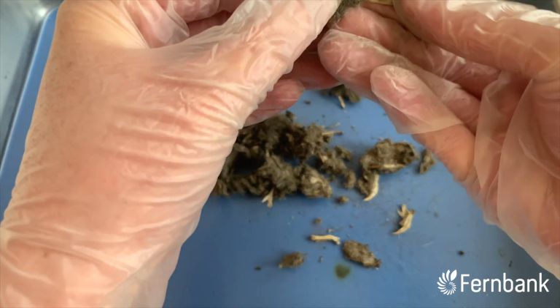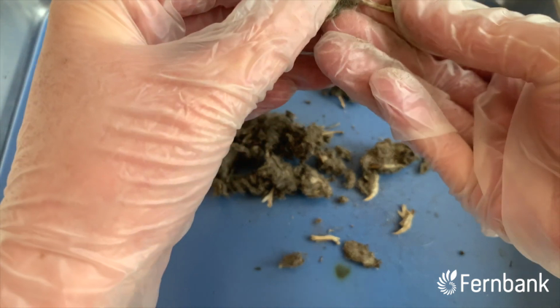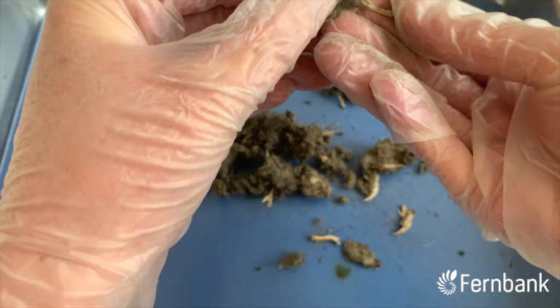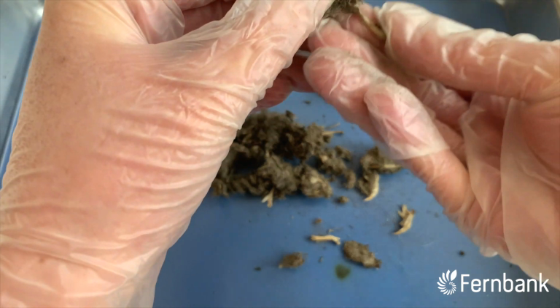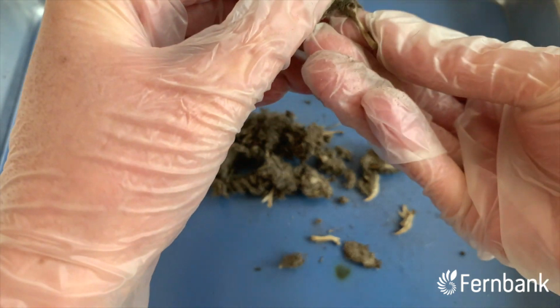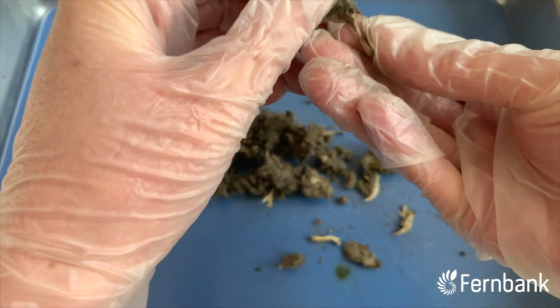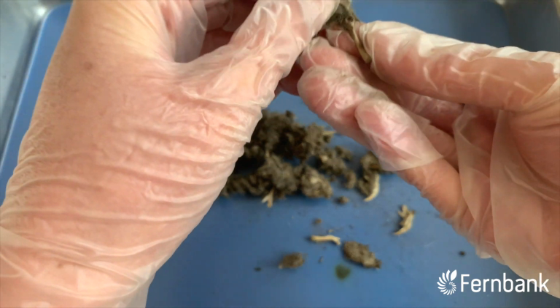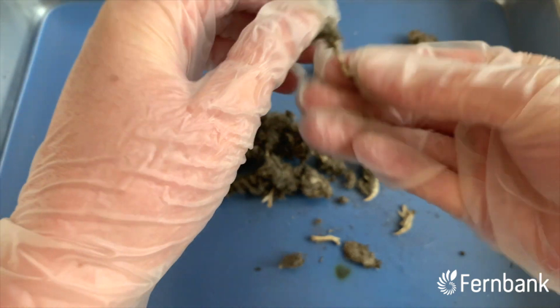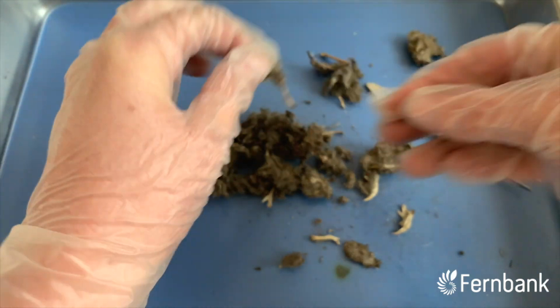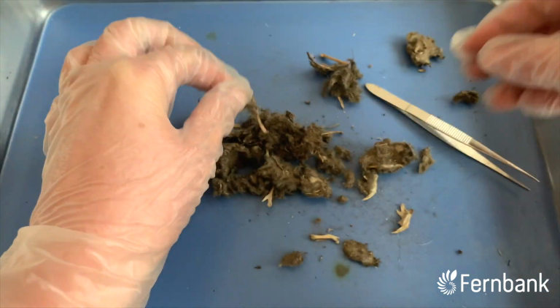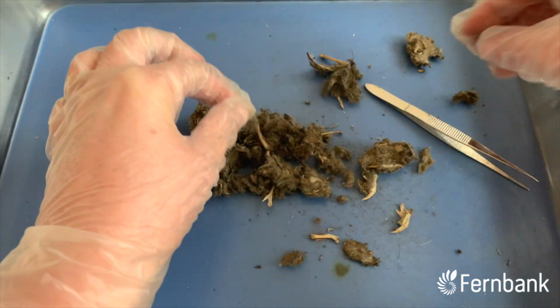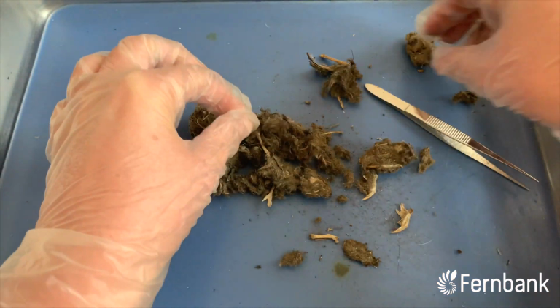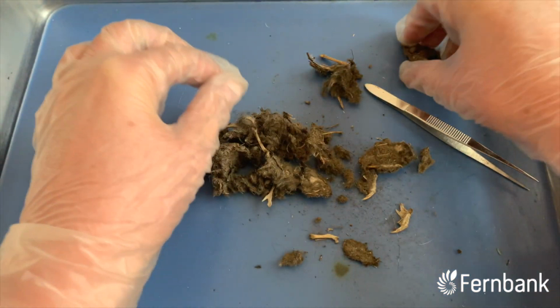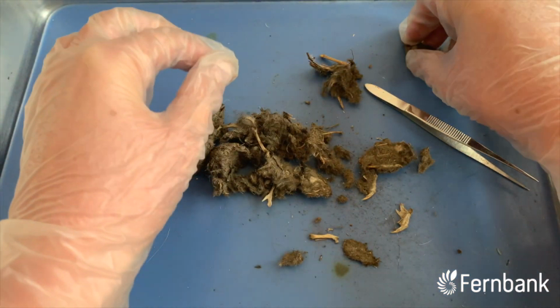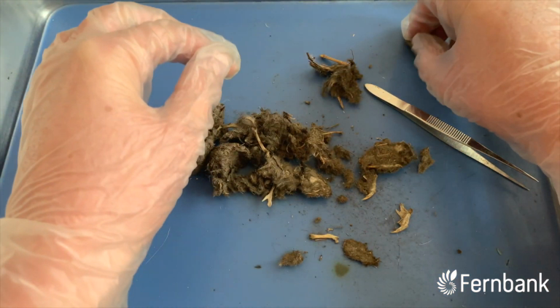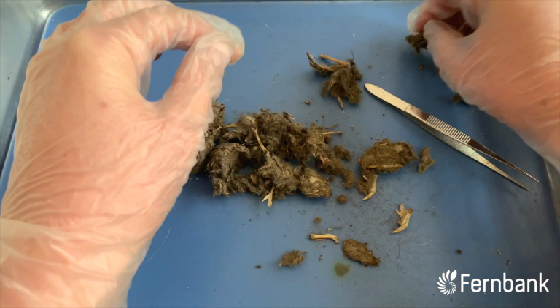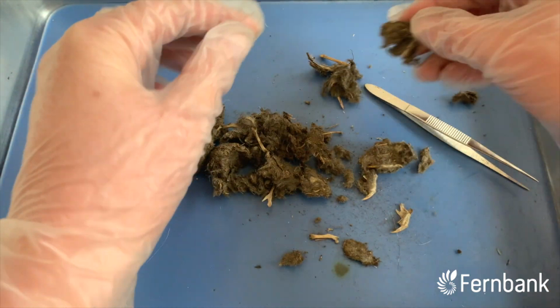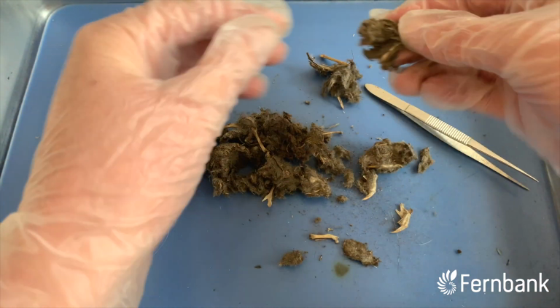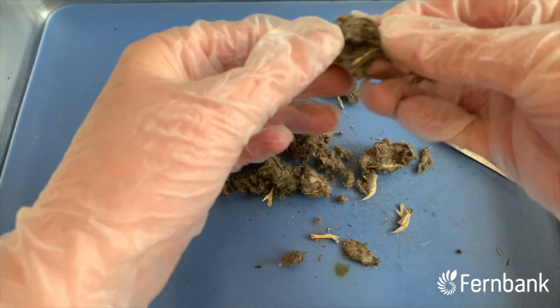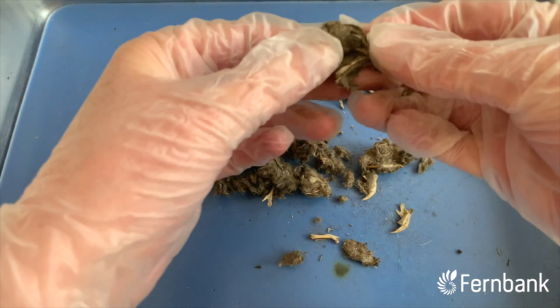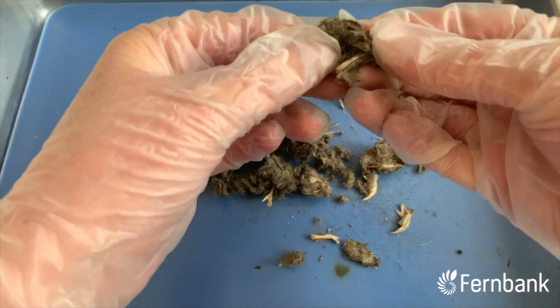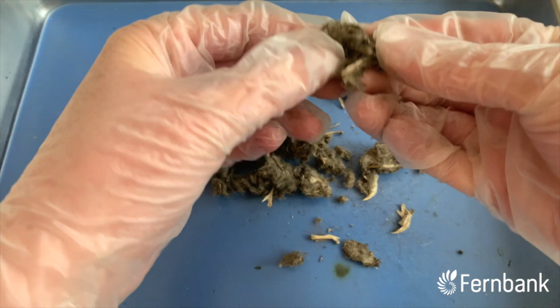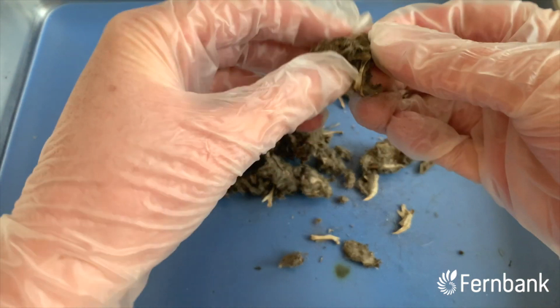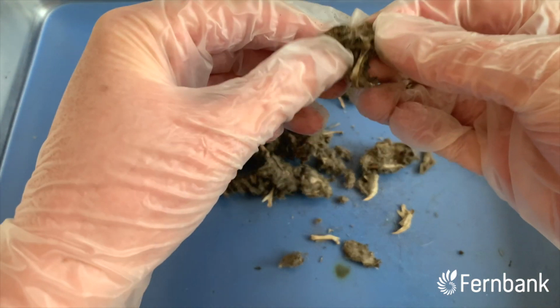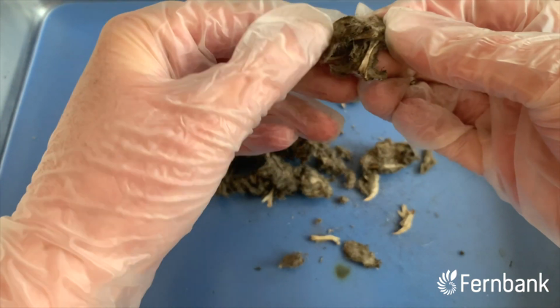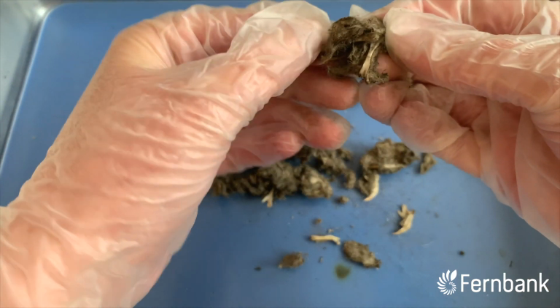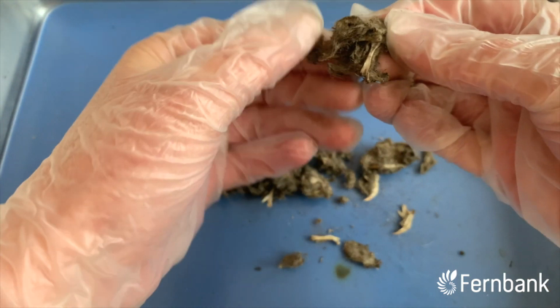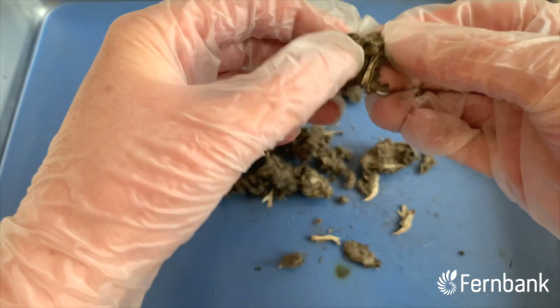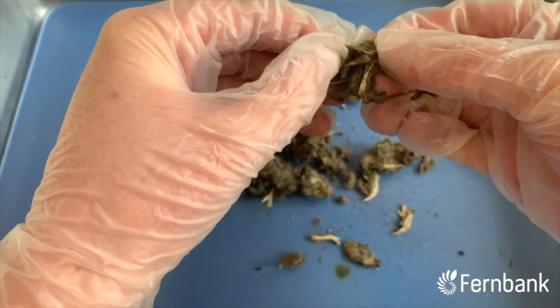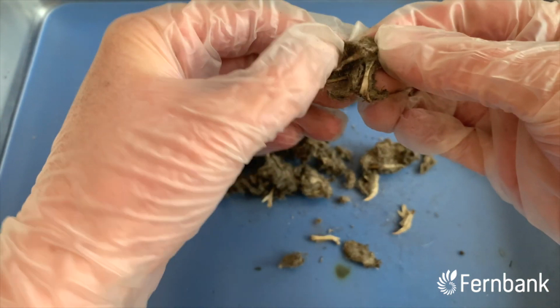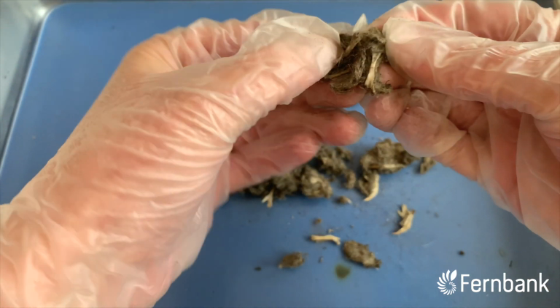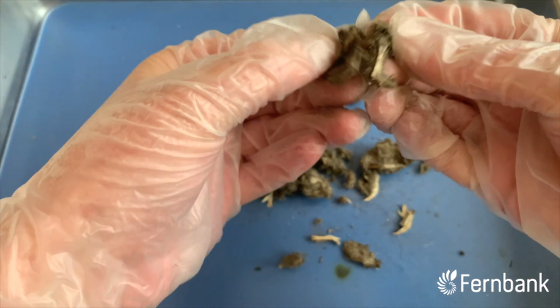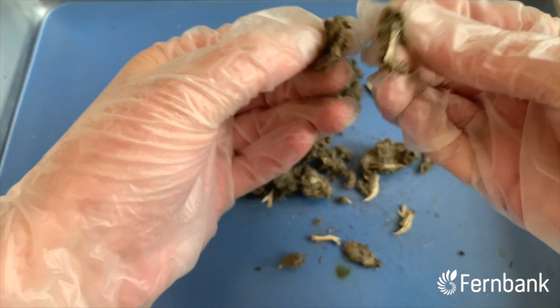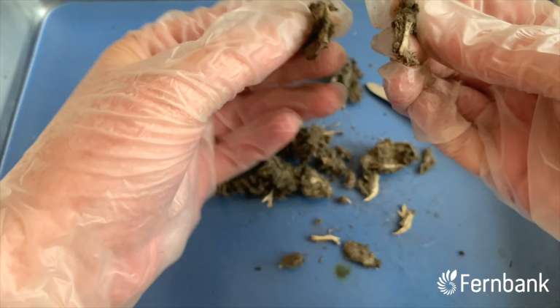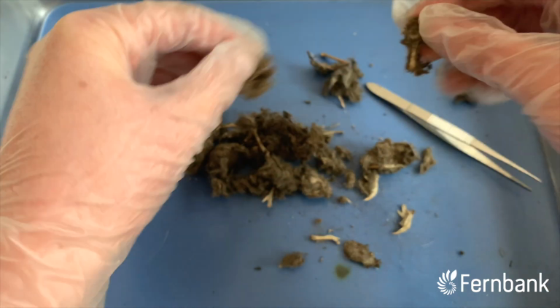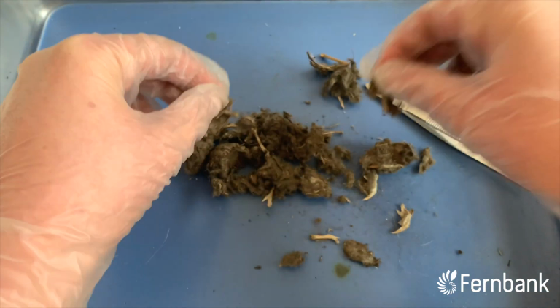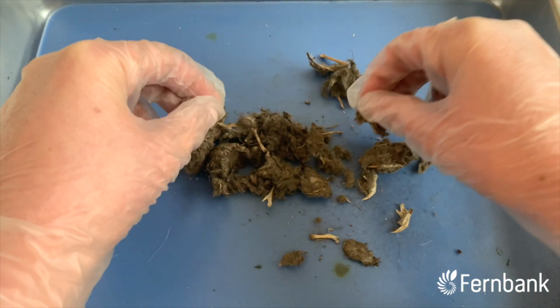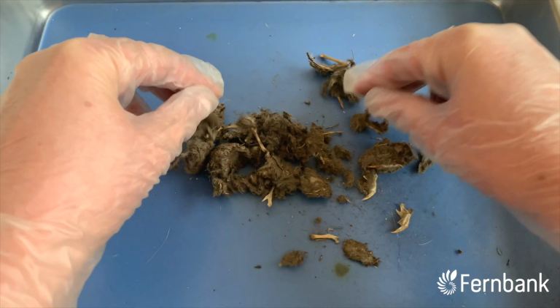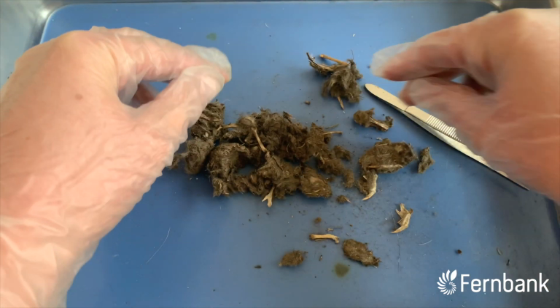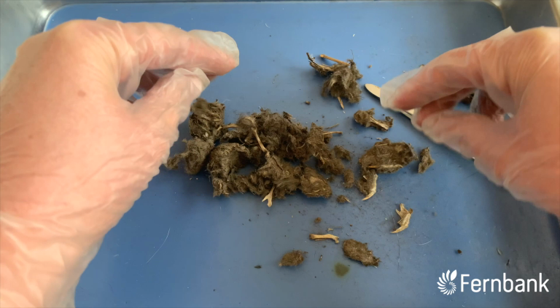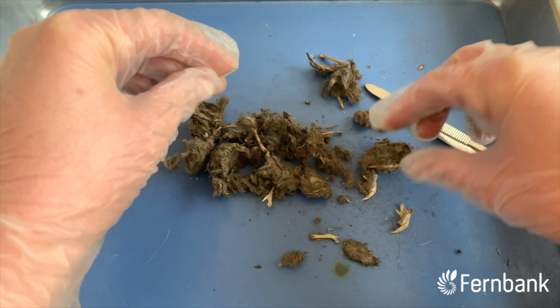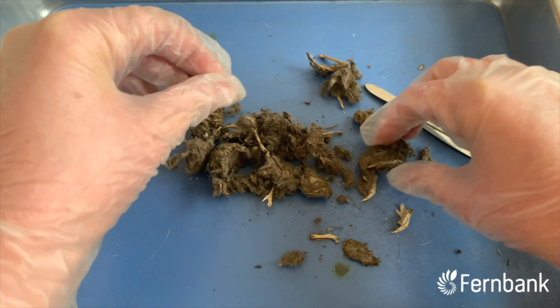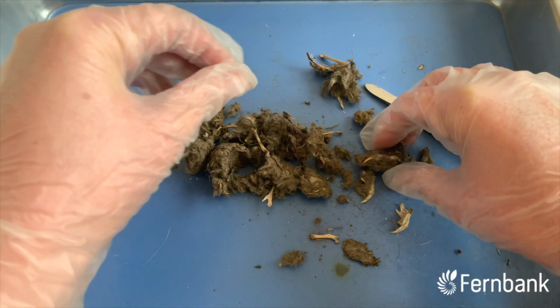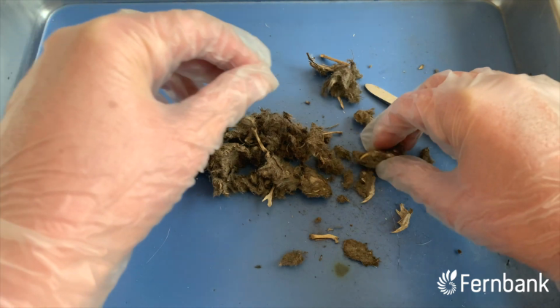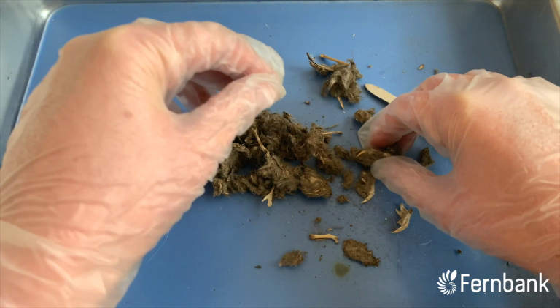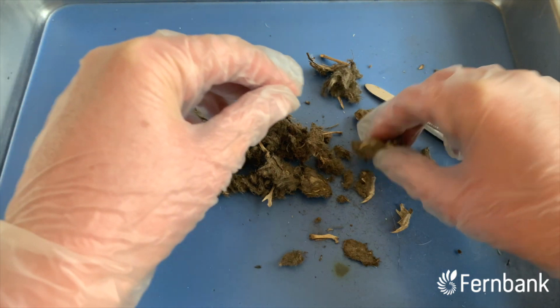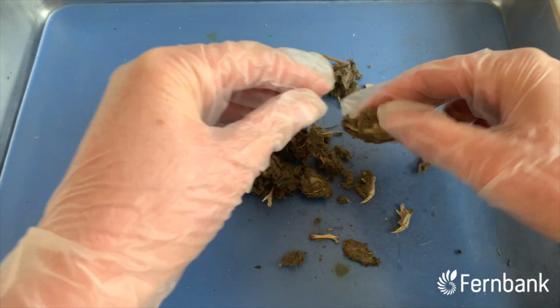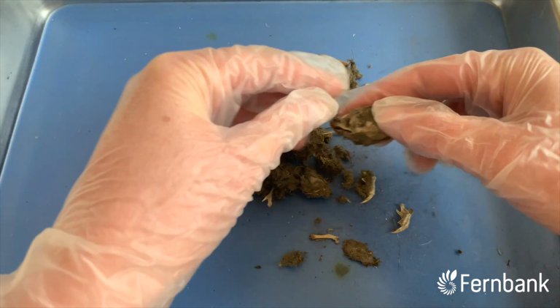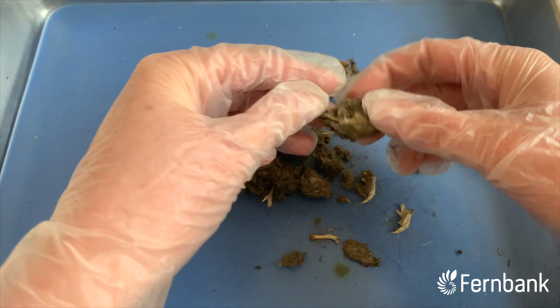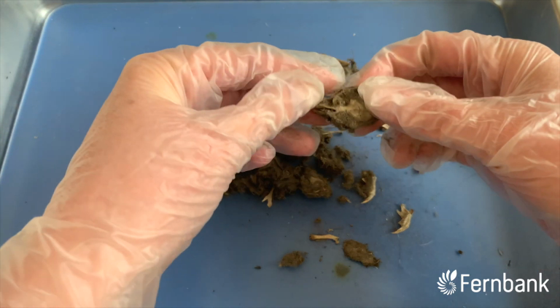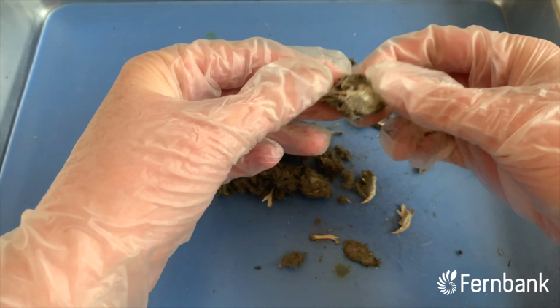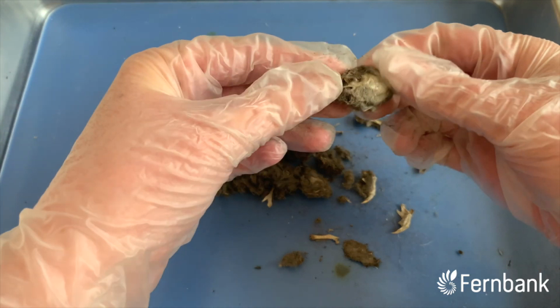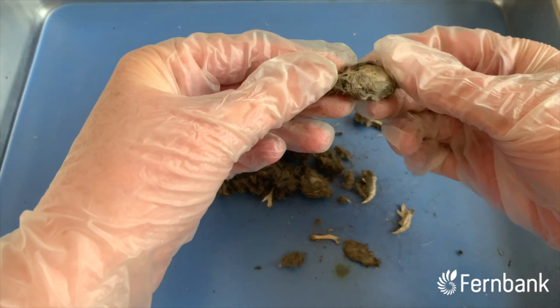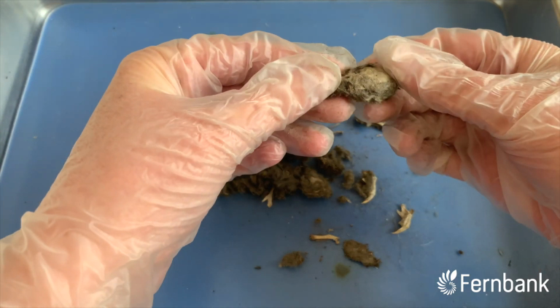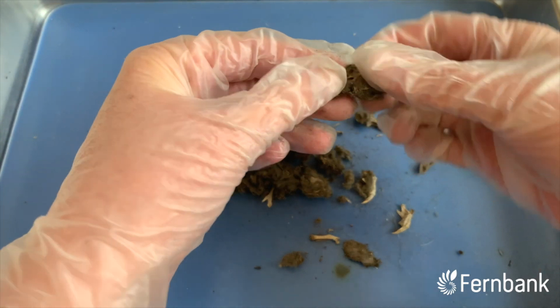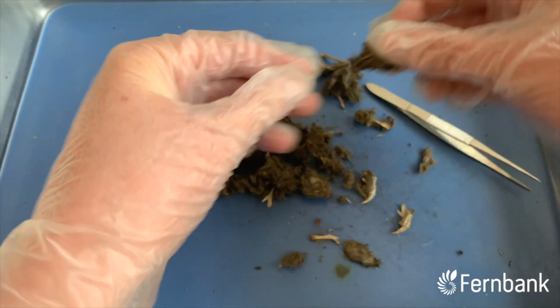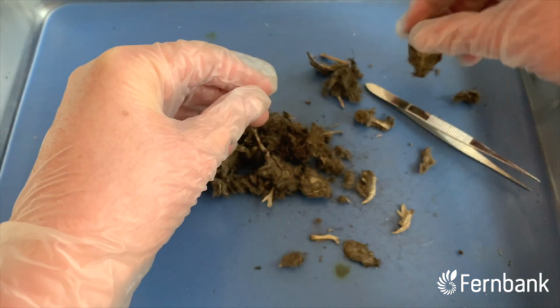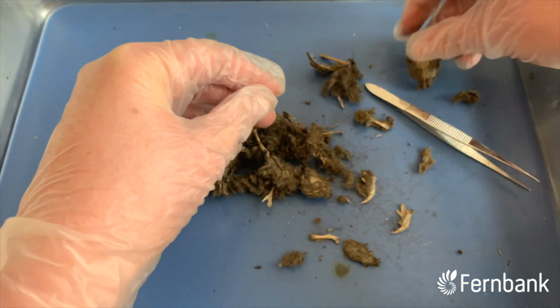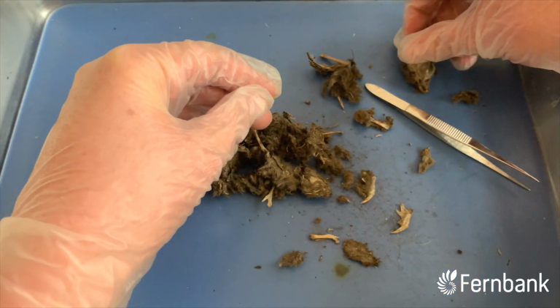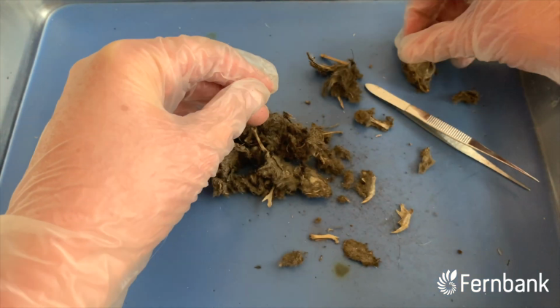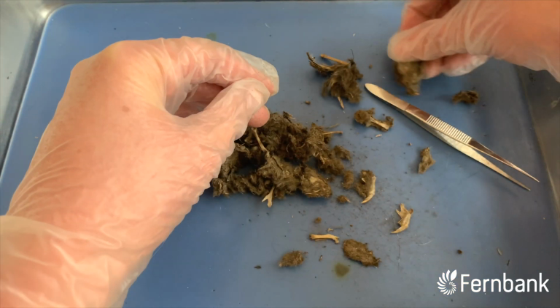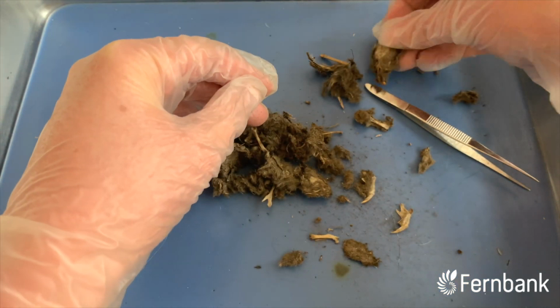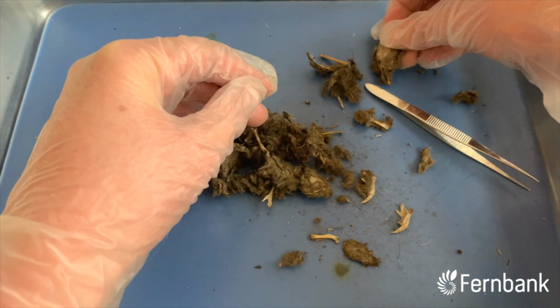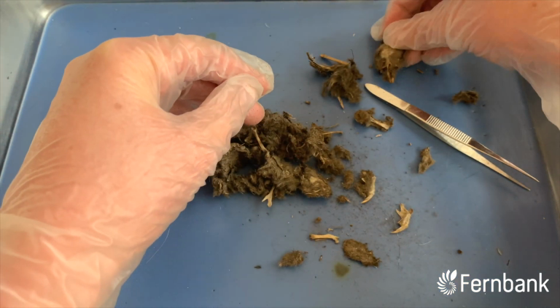There's some kind of bone. There's a little skull again.